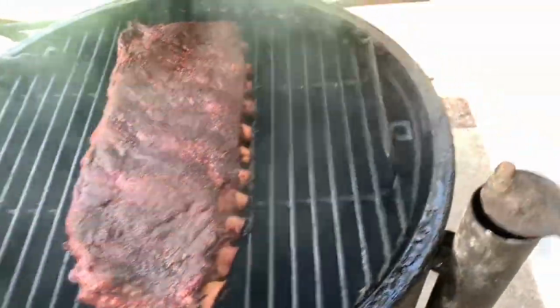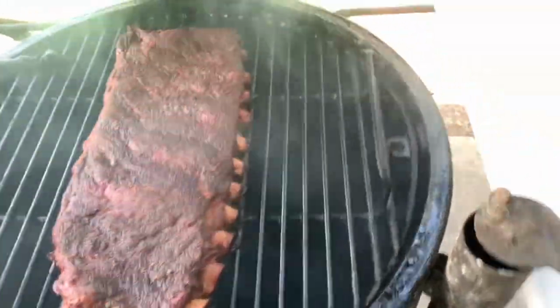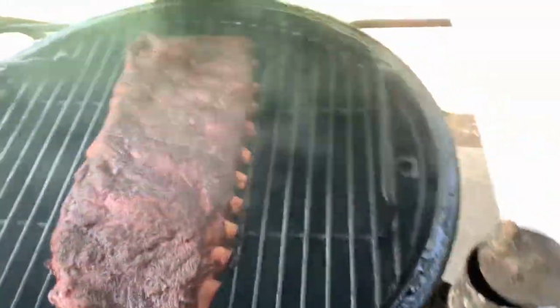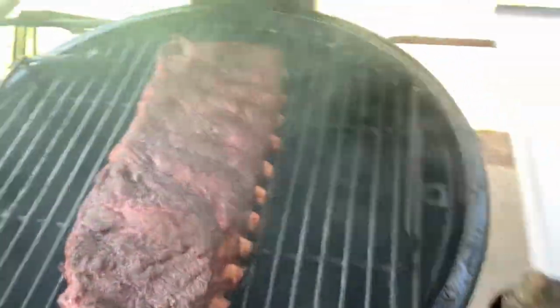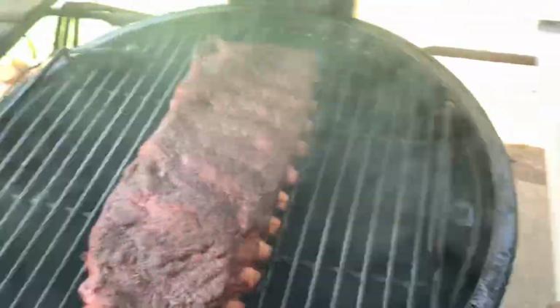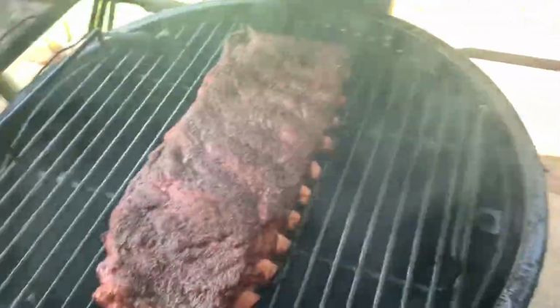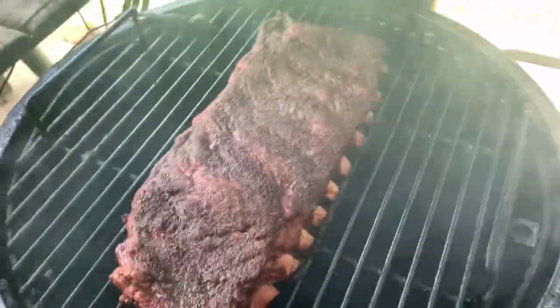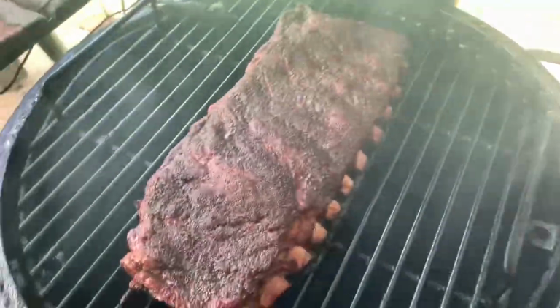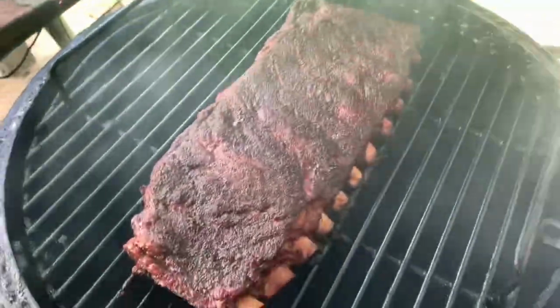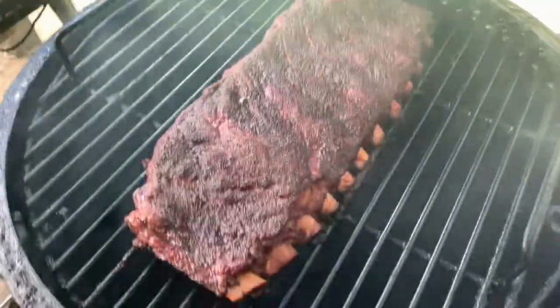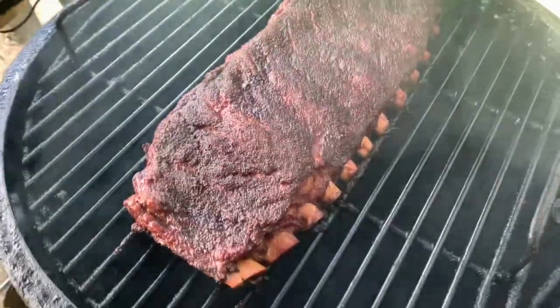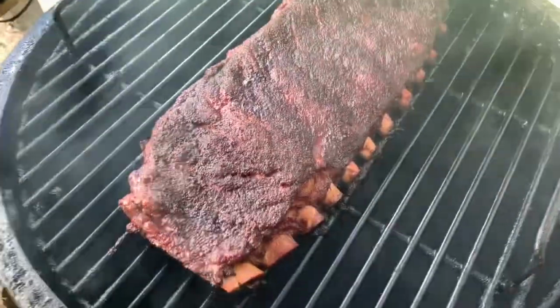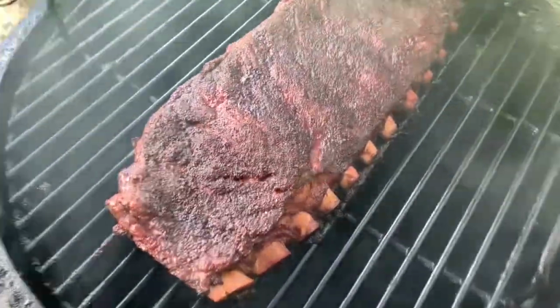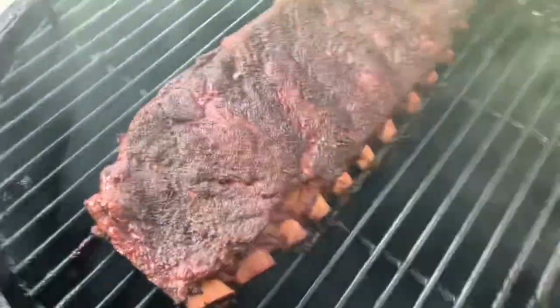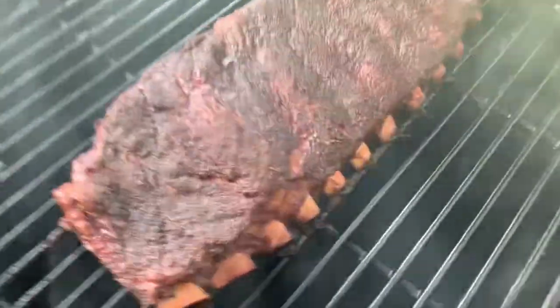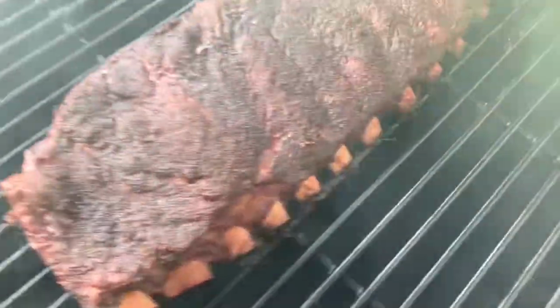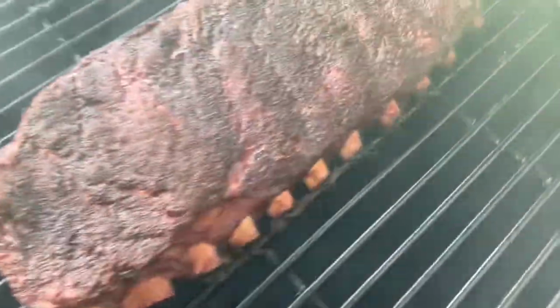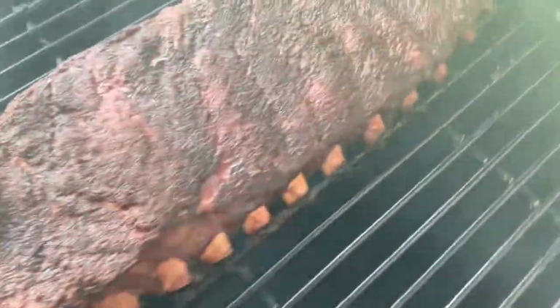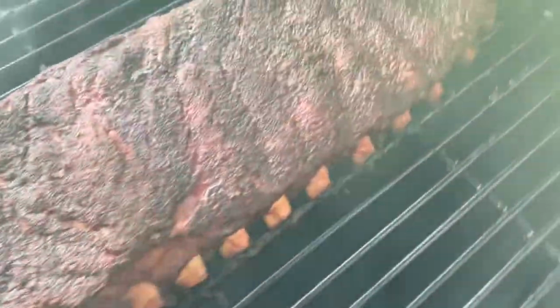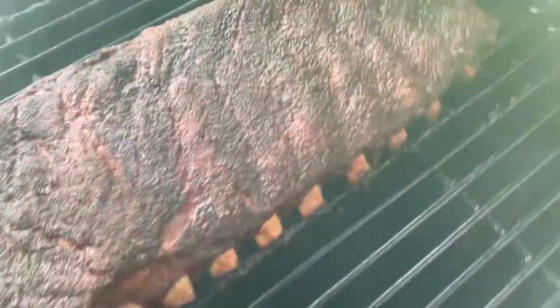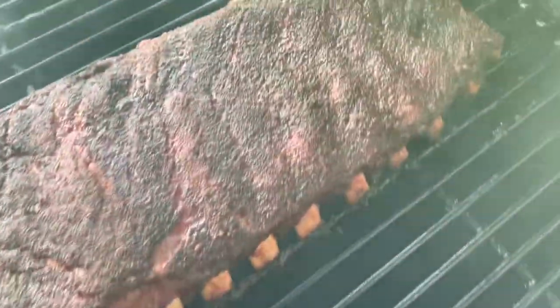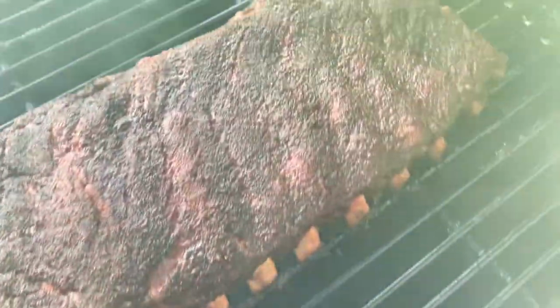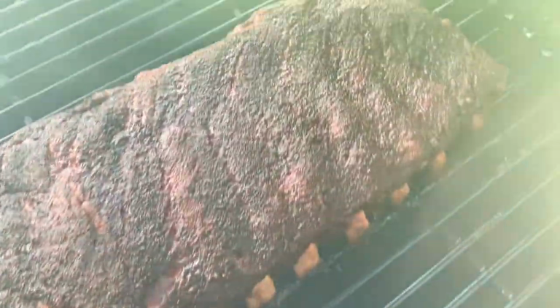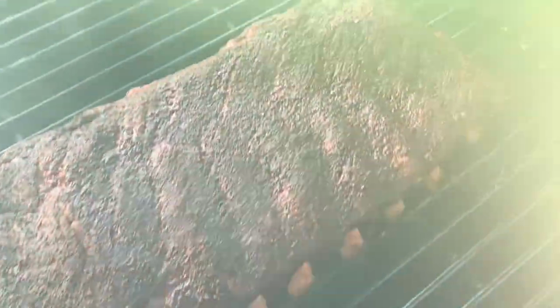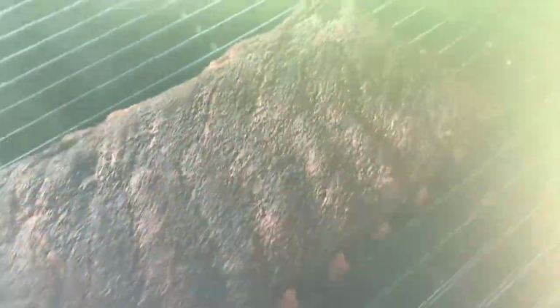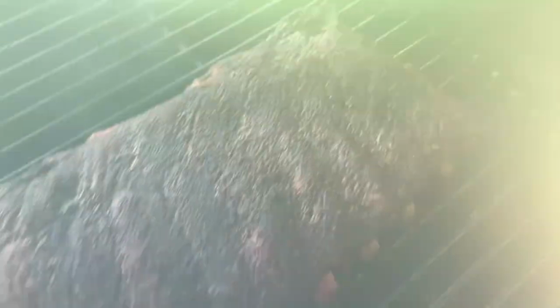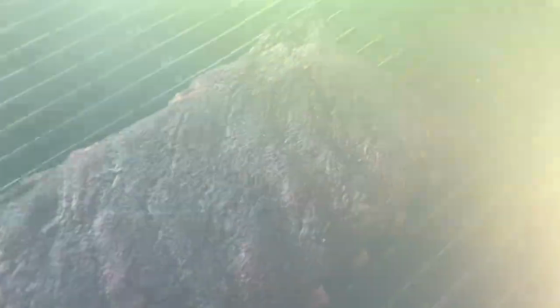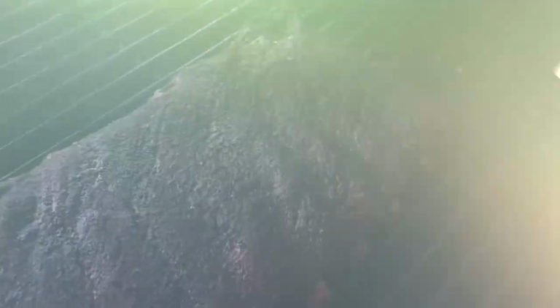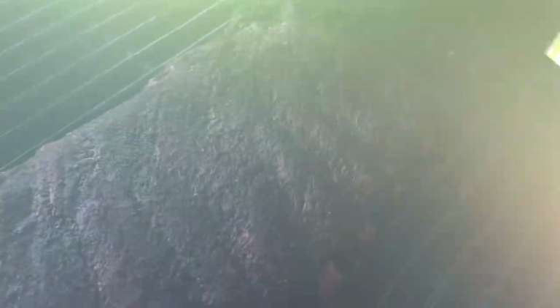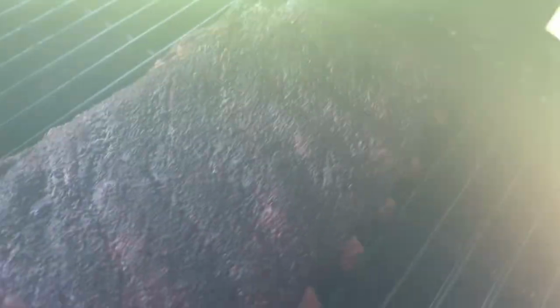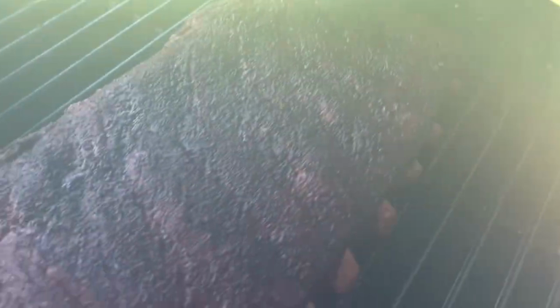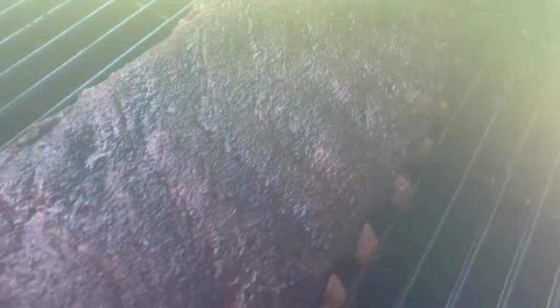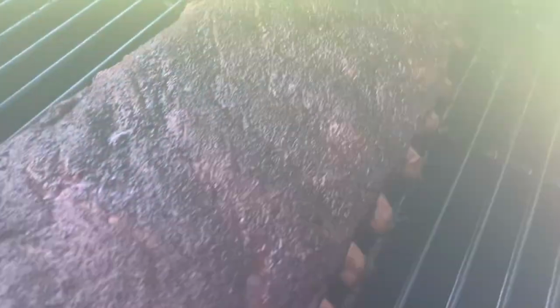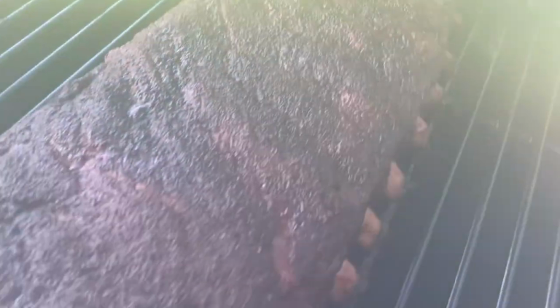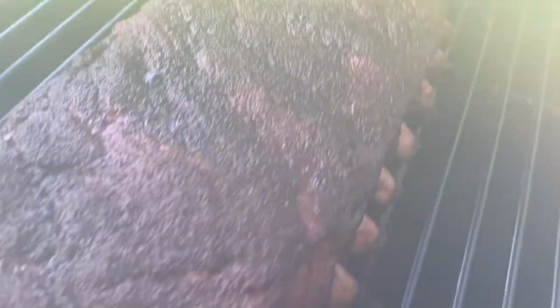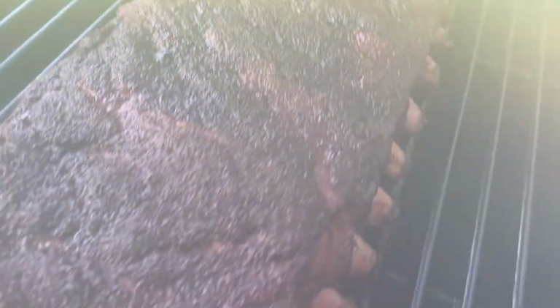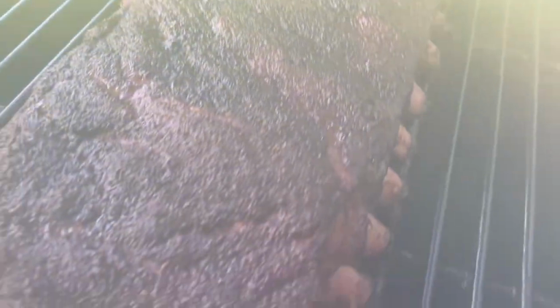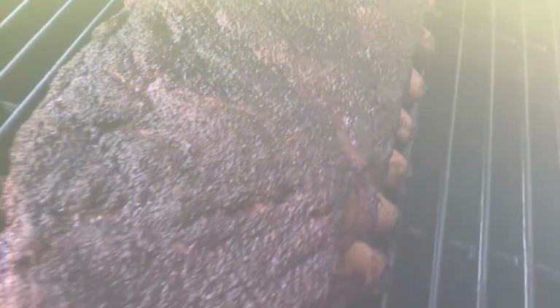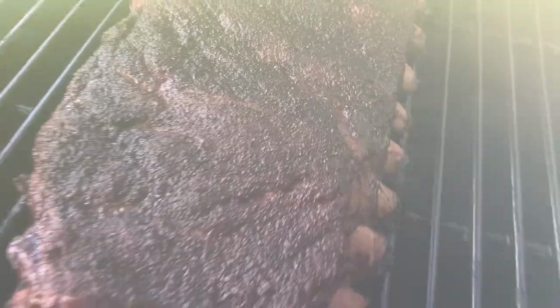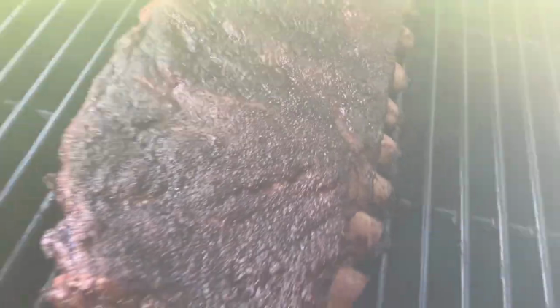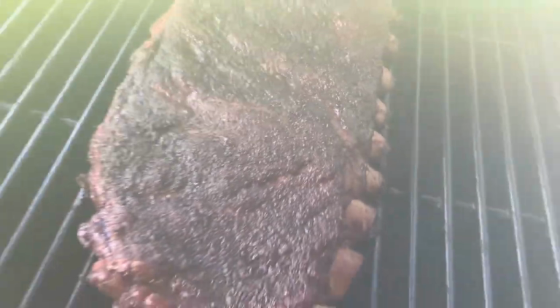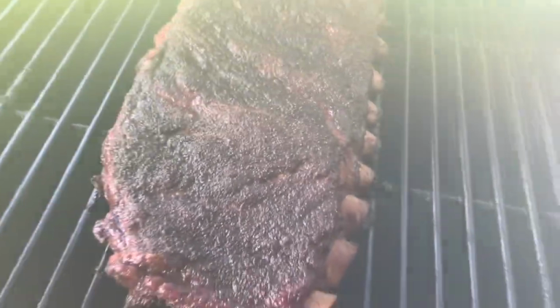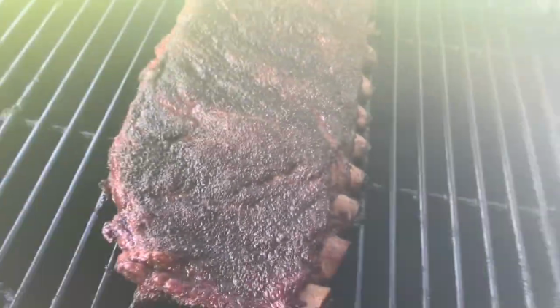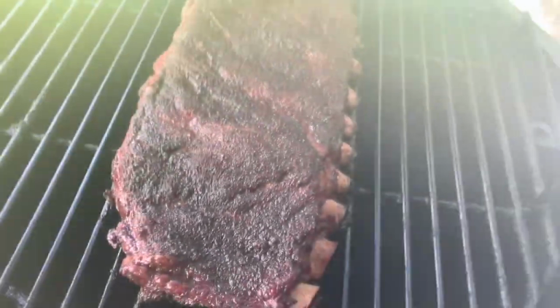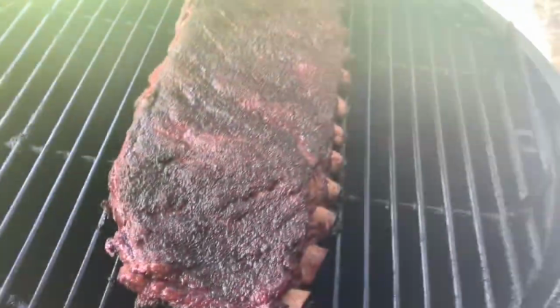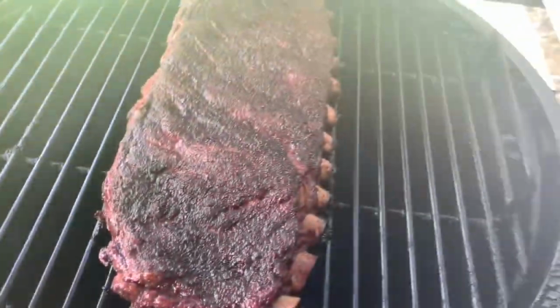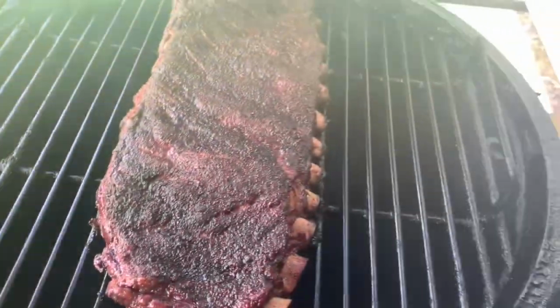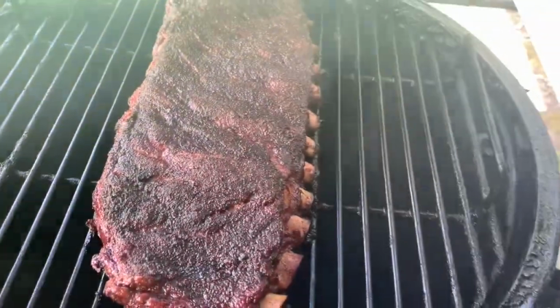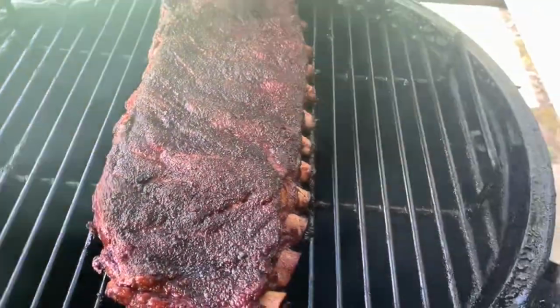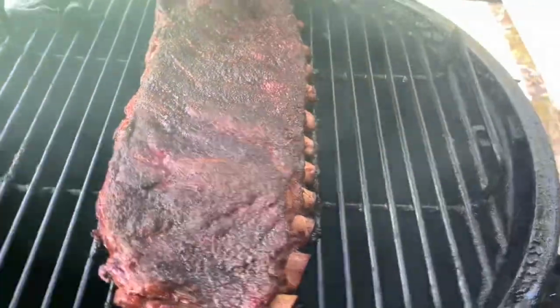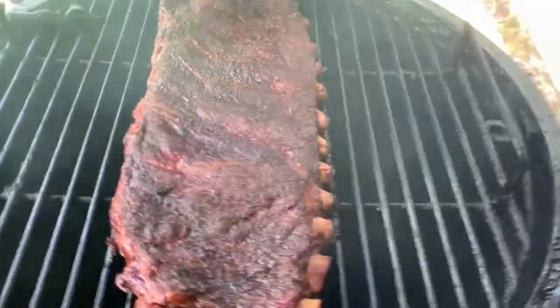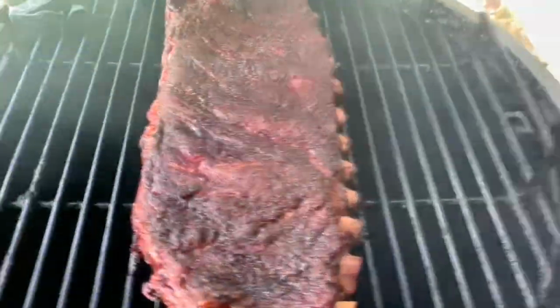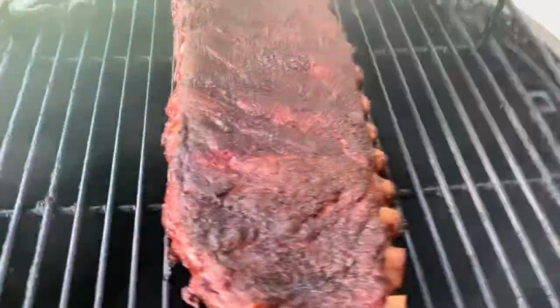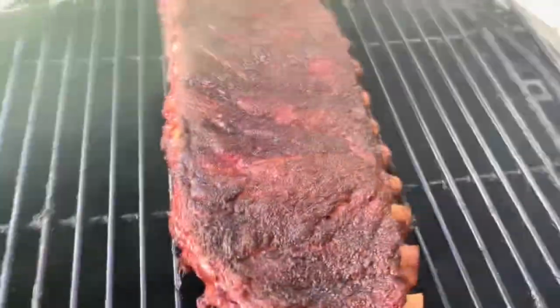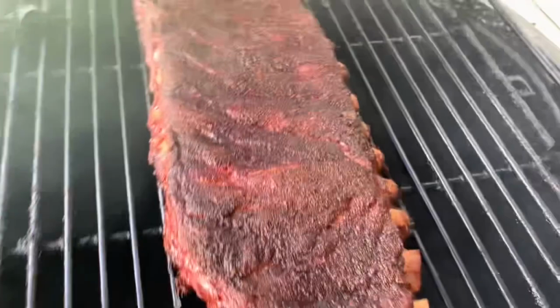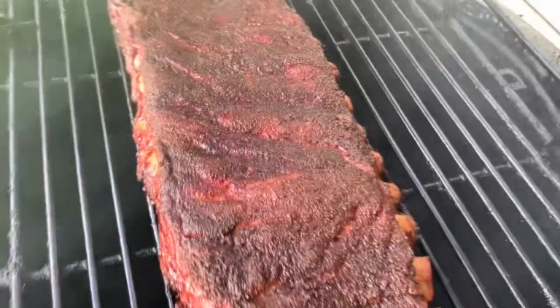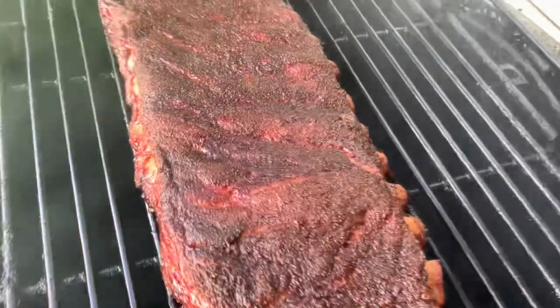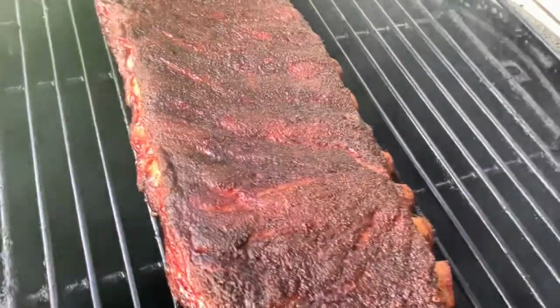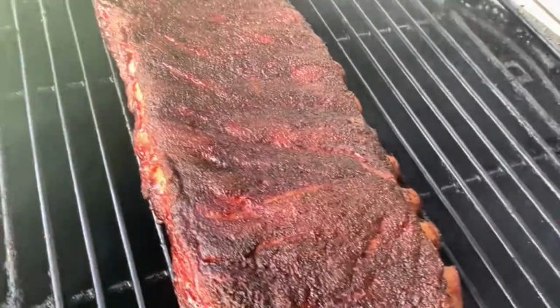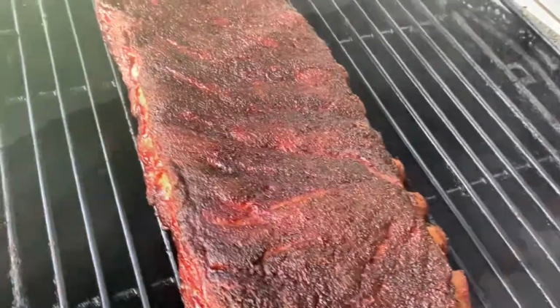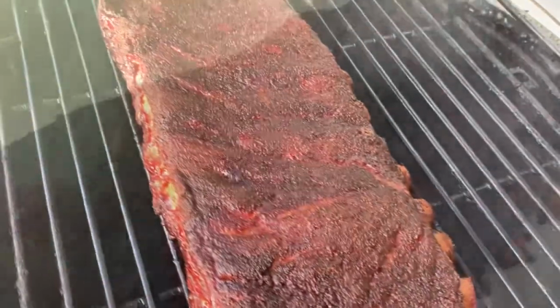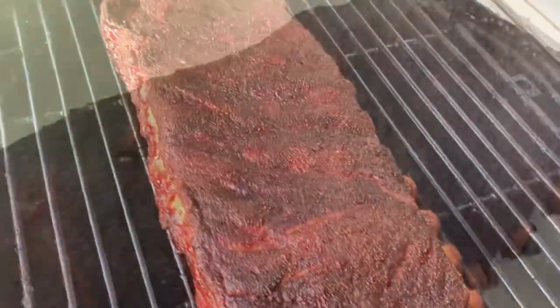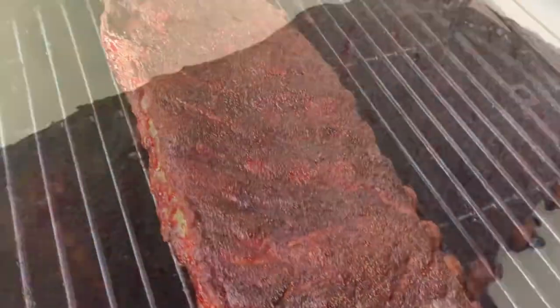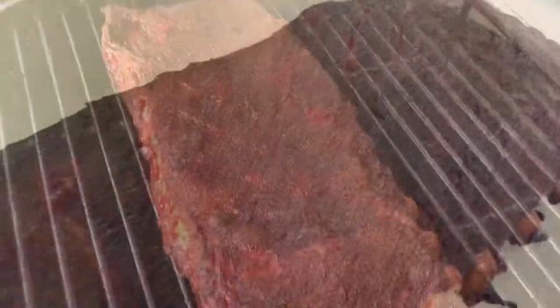Oh yeah - look at that! That's pretty. Let's get these inside and slice them up.